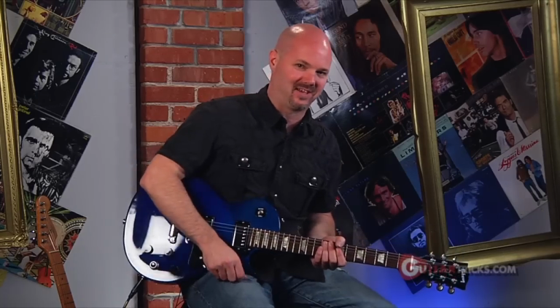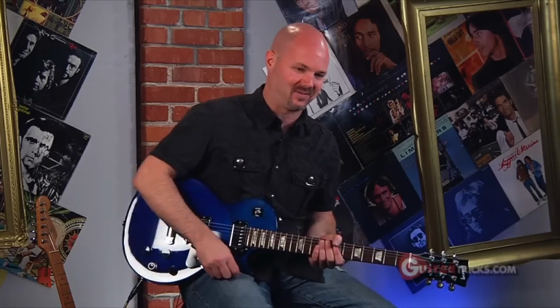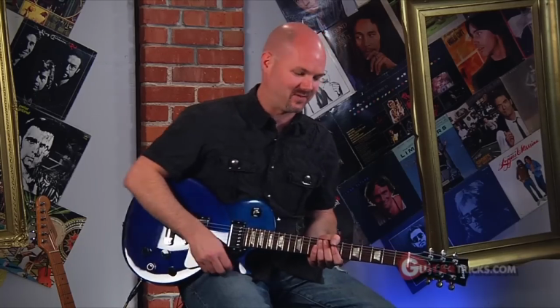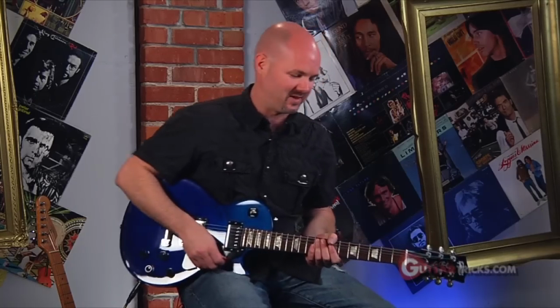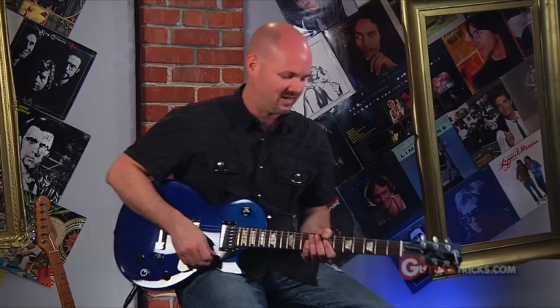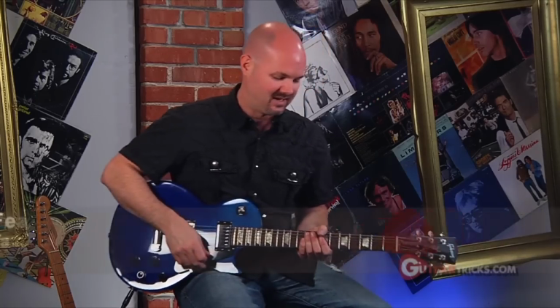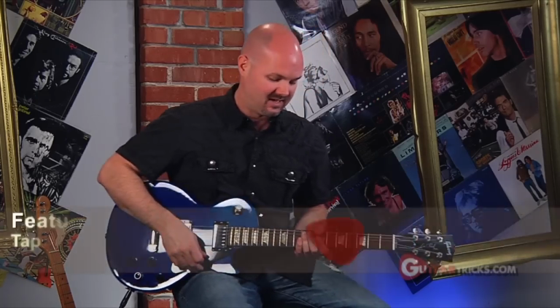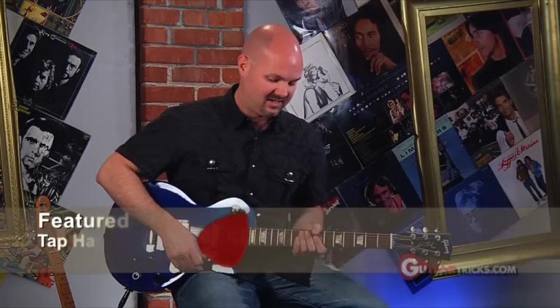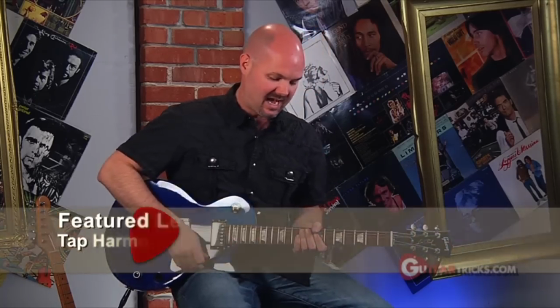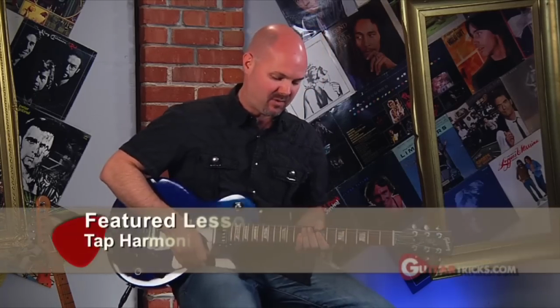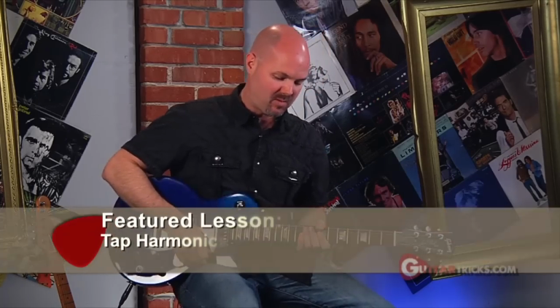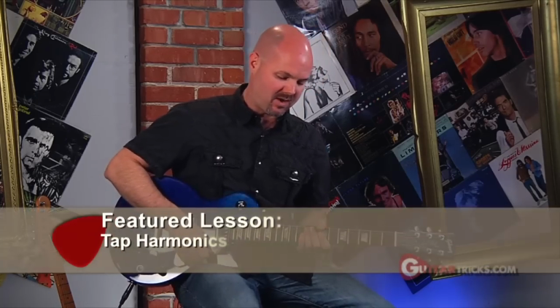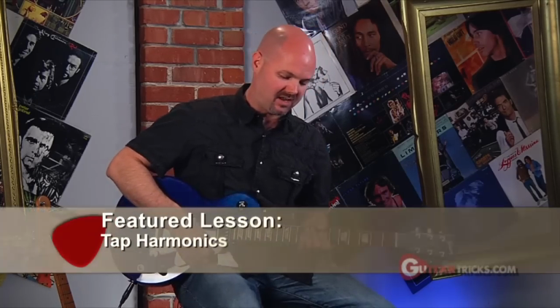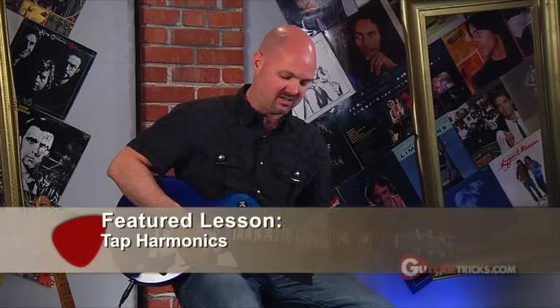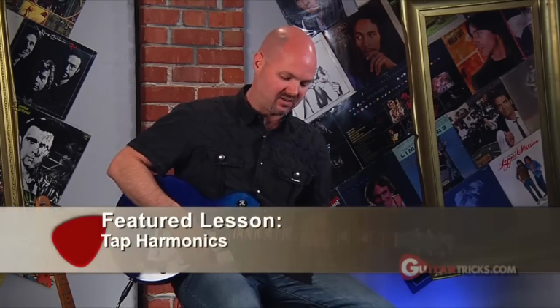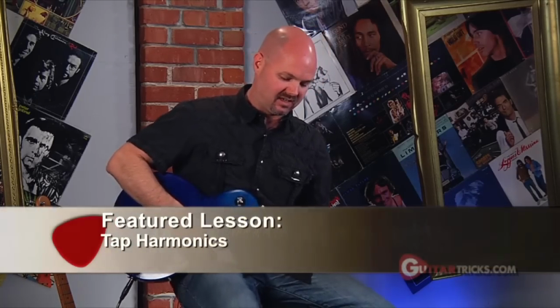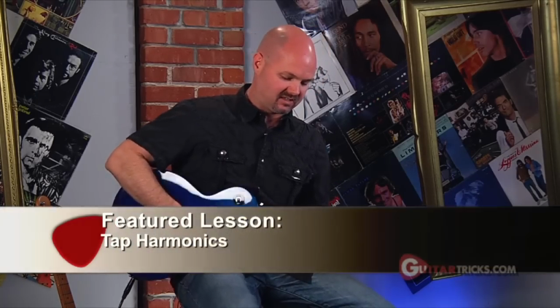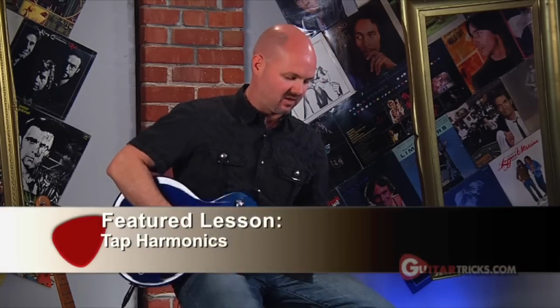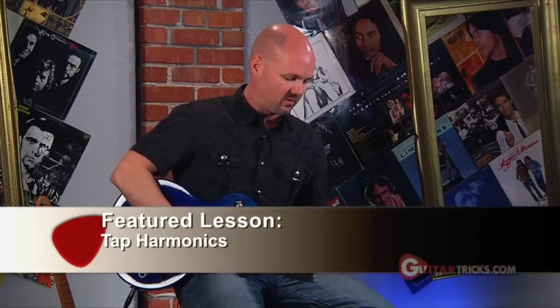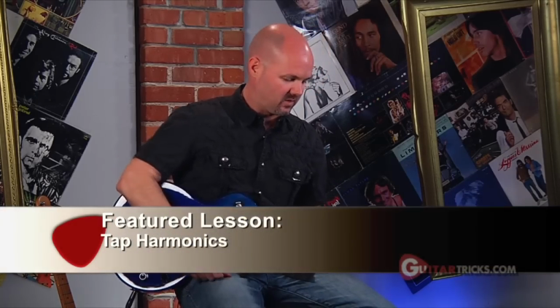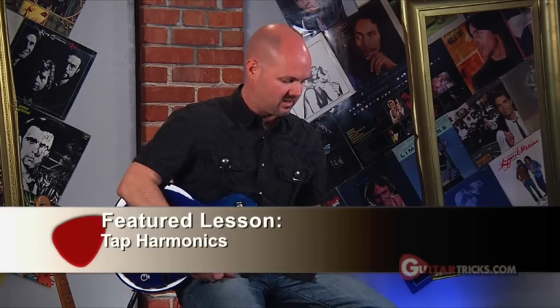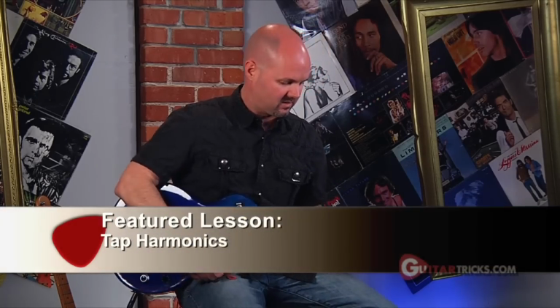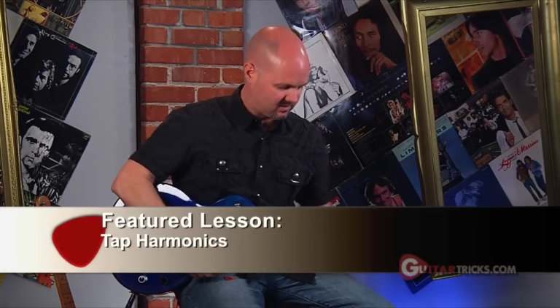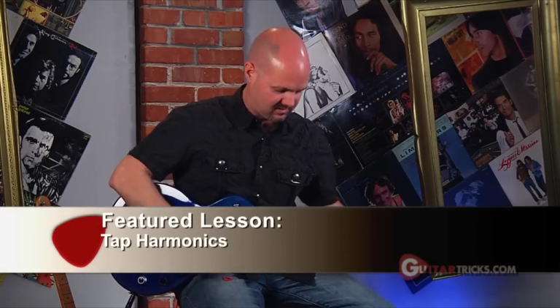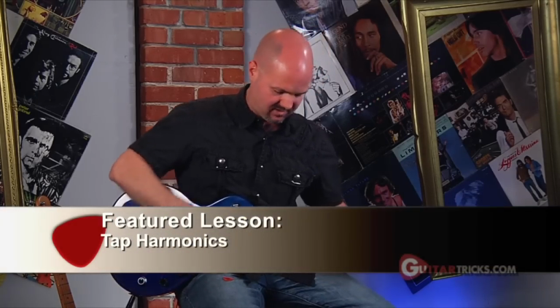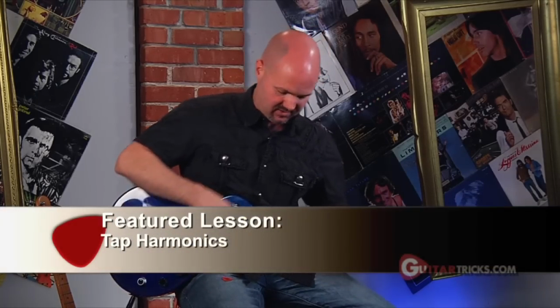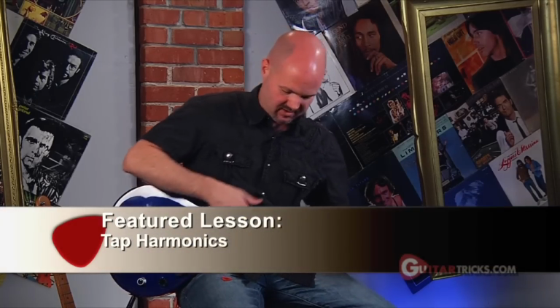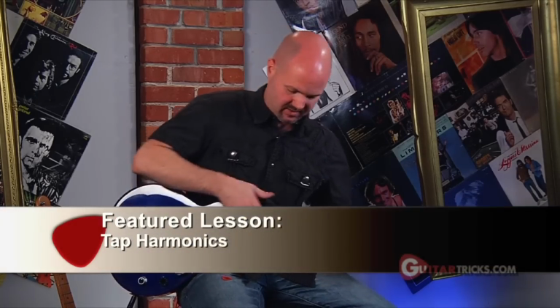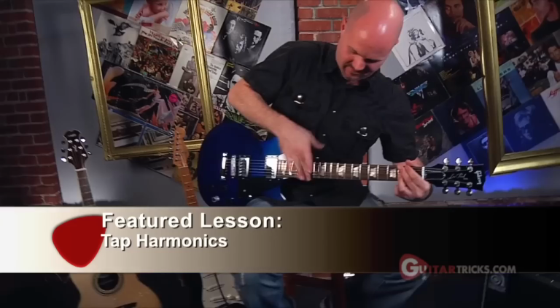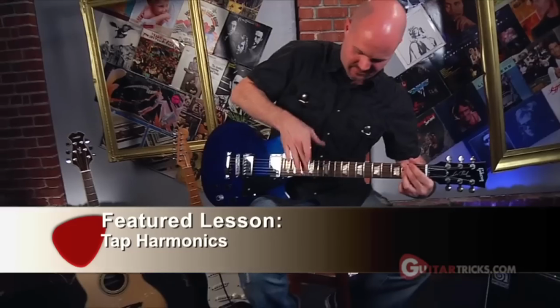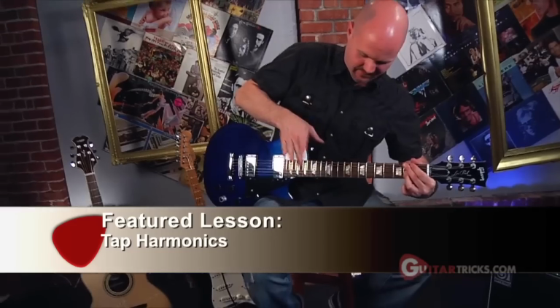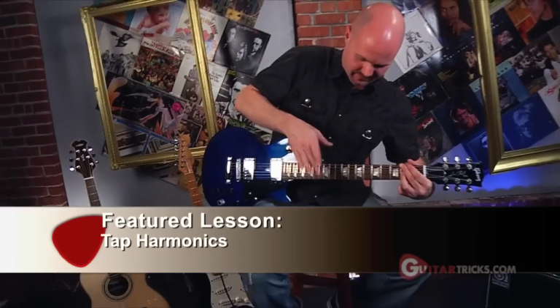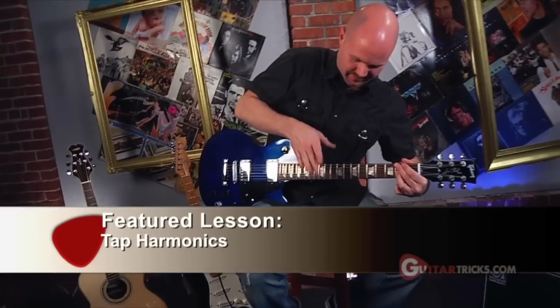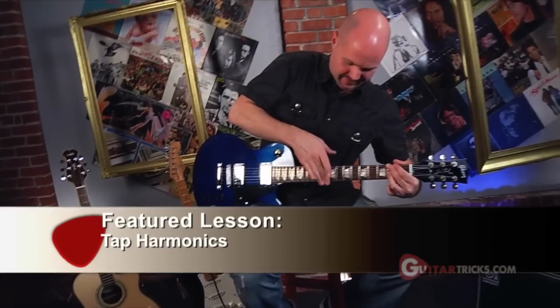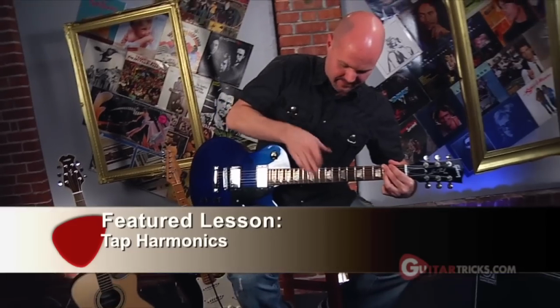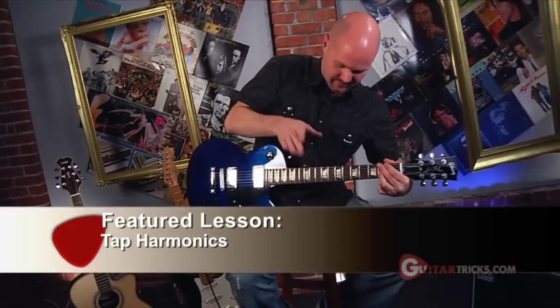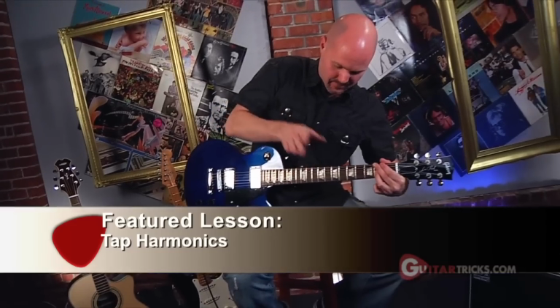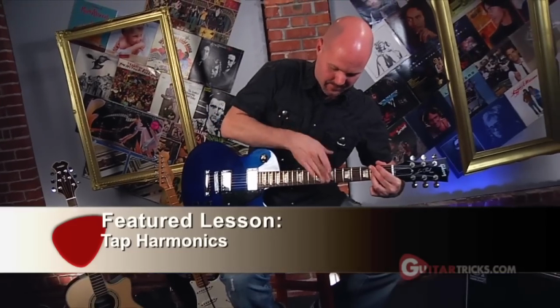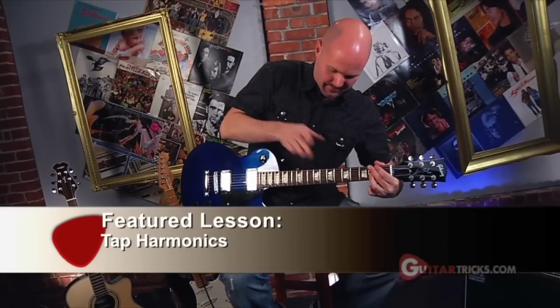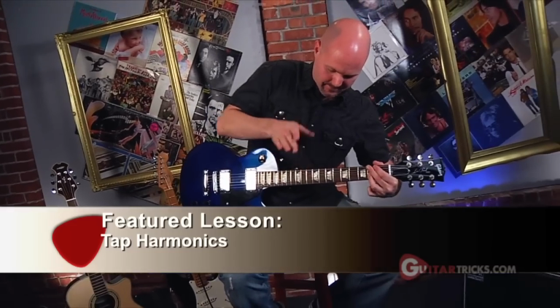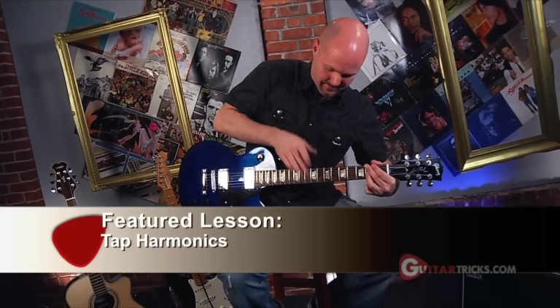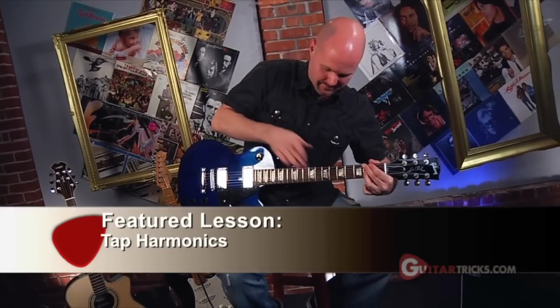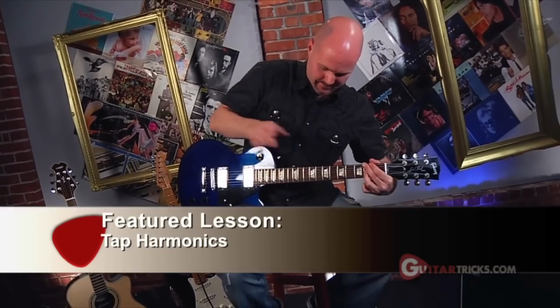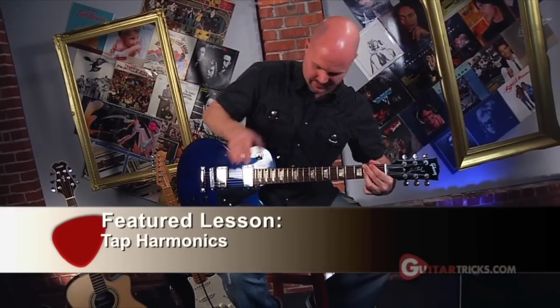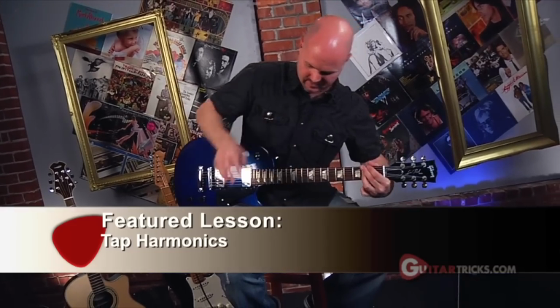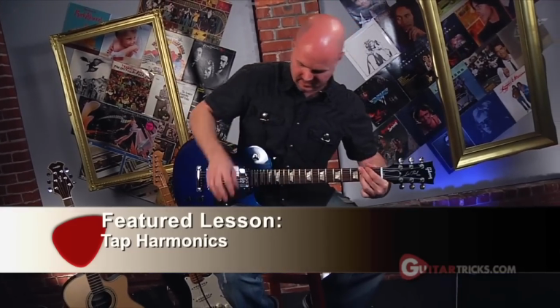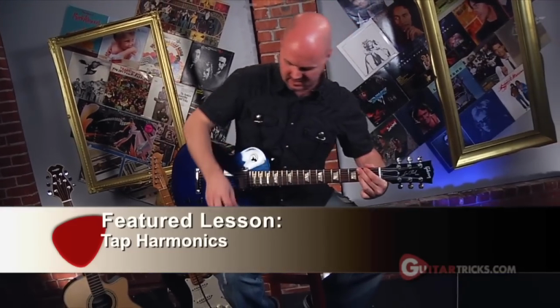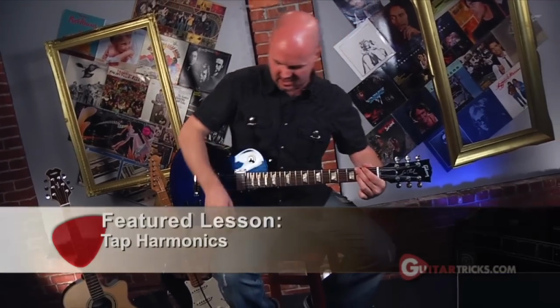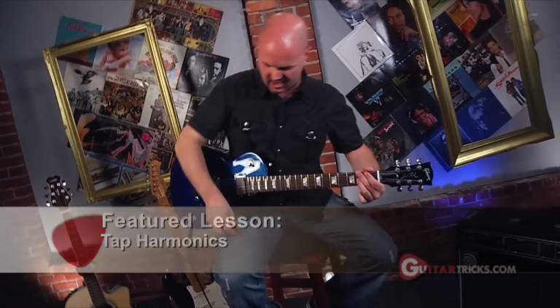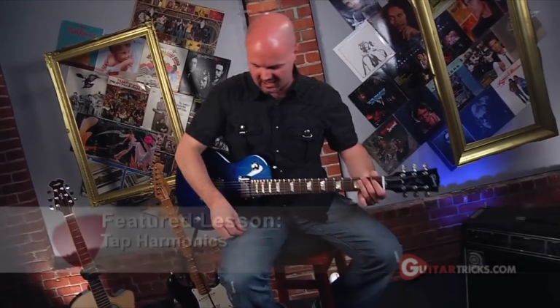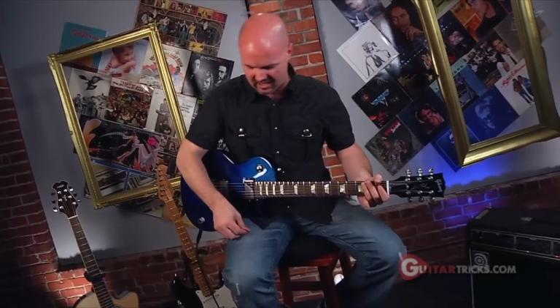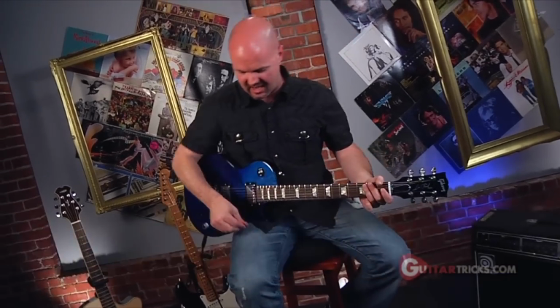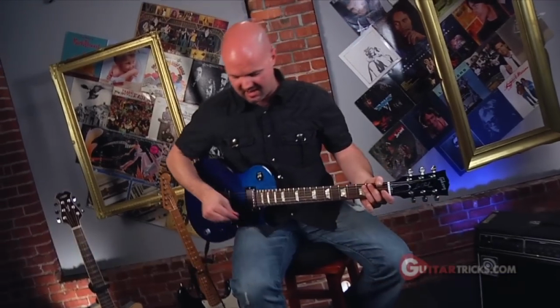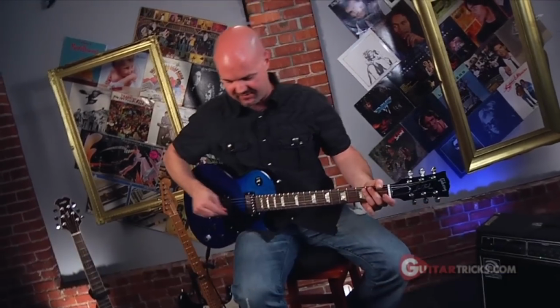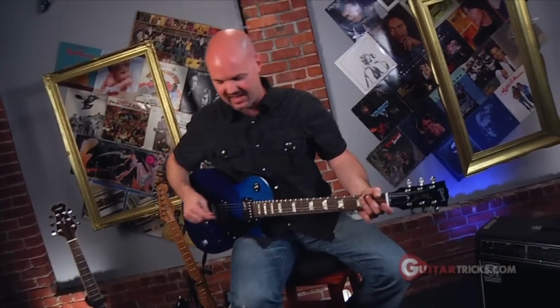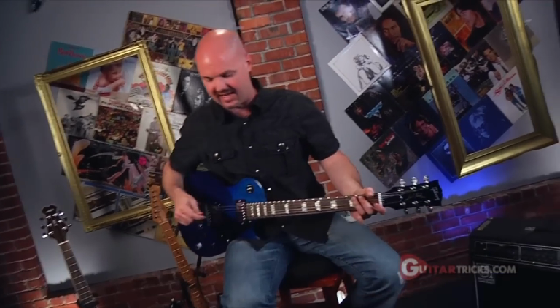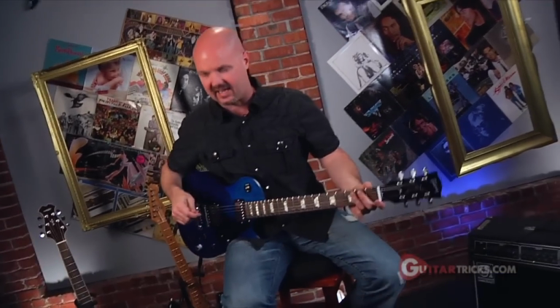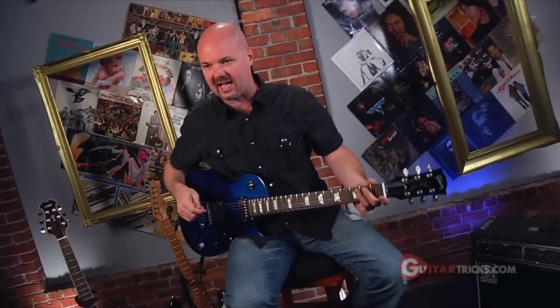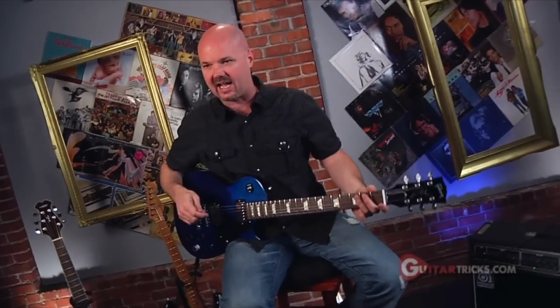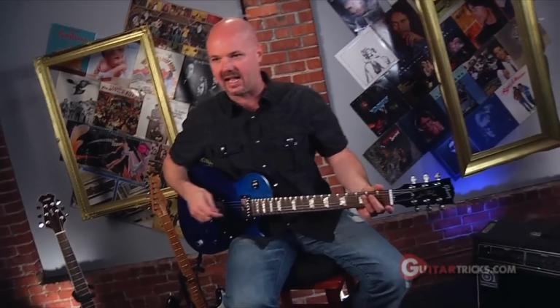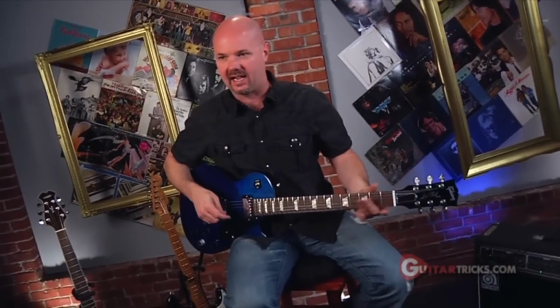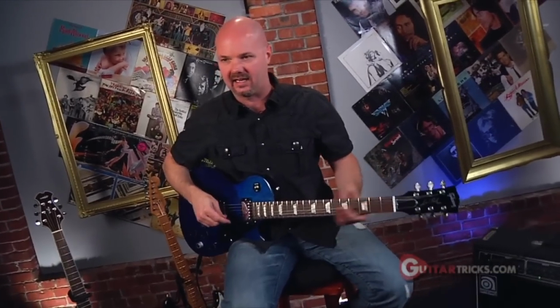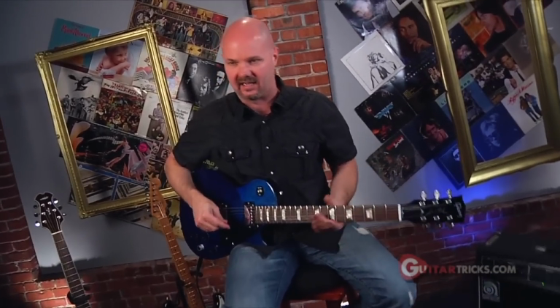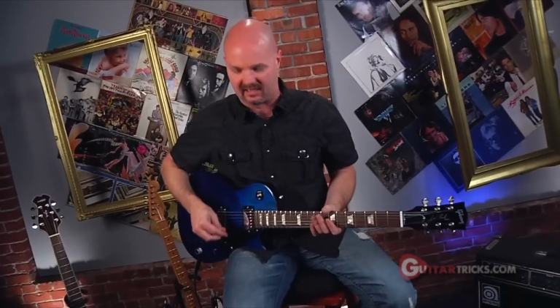It's a lot of fun. Tap harmonics — your lesson of the week. This stuff right here, a la Van Halen.